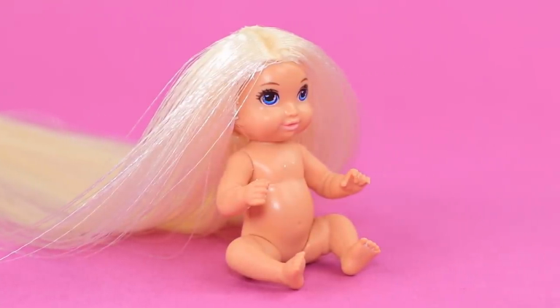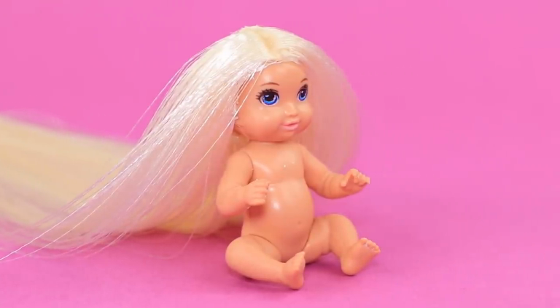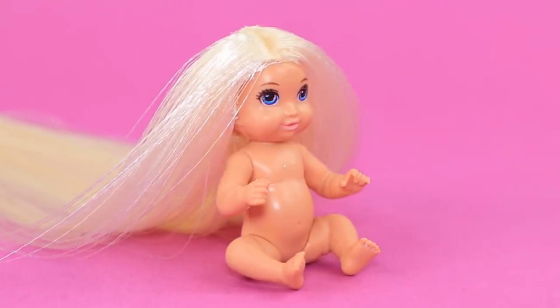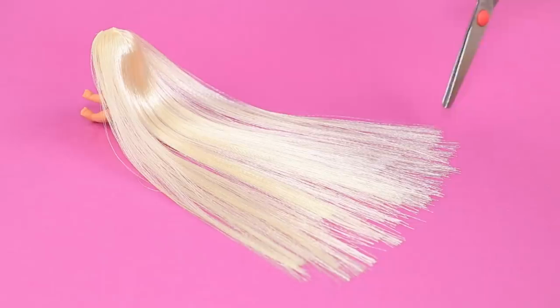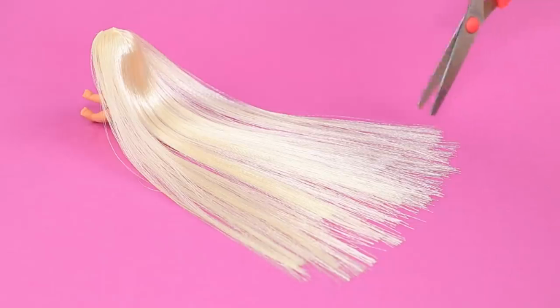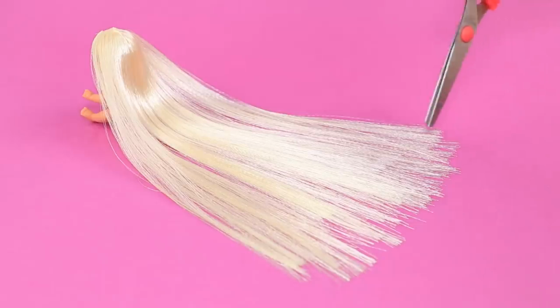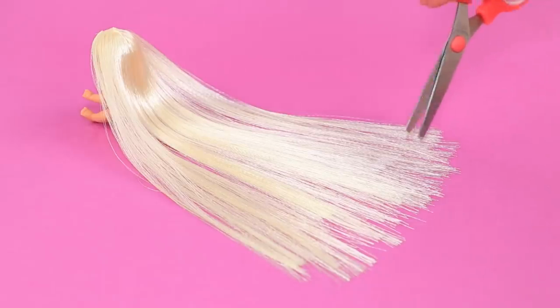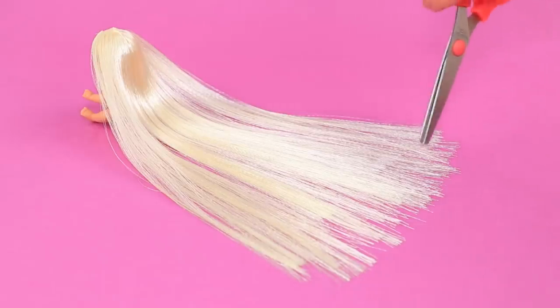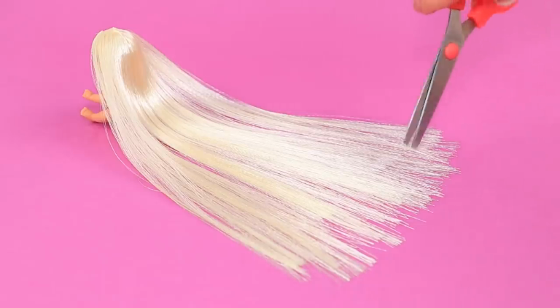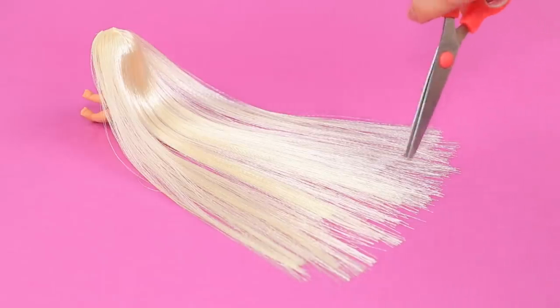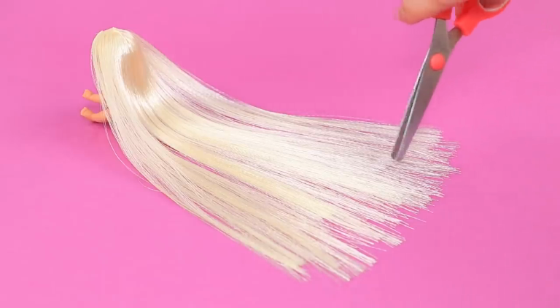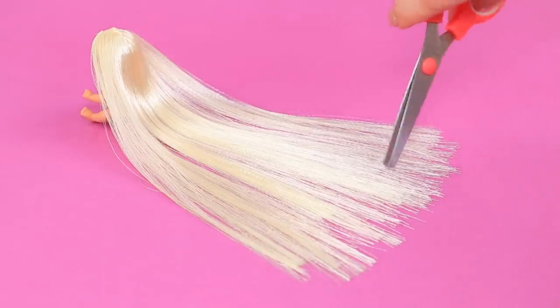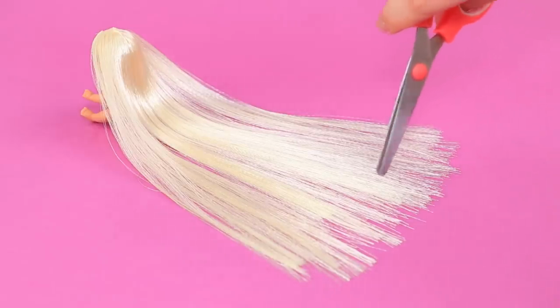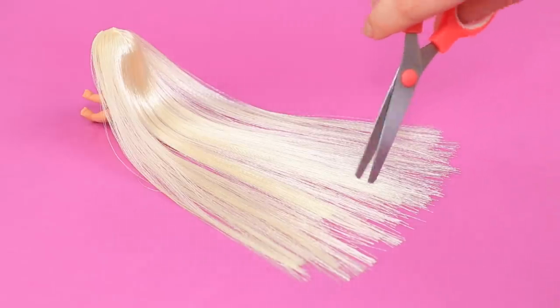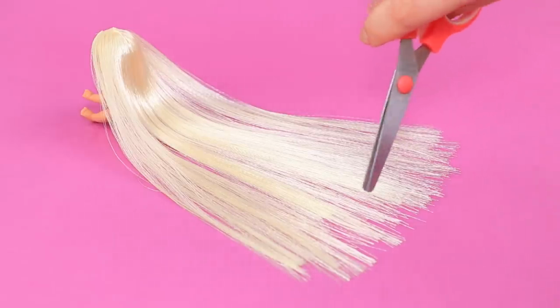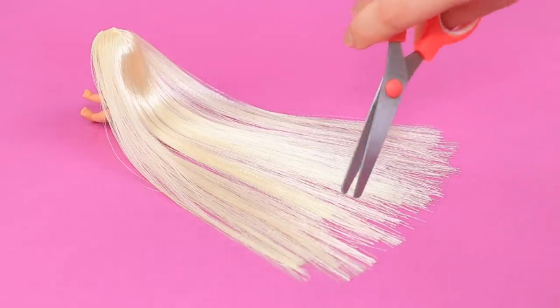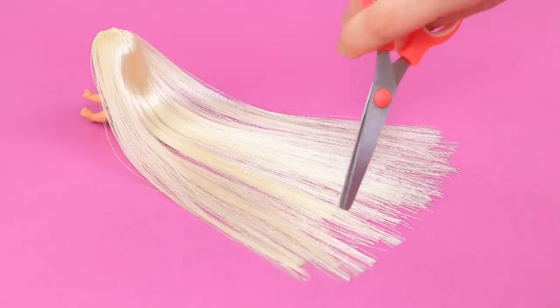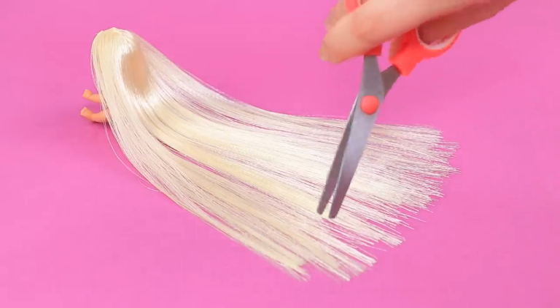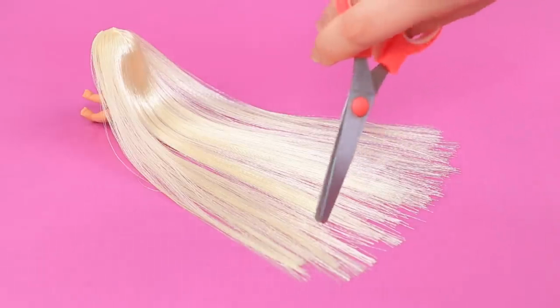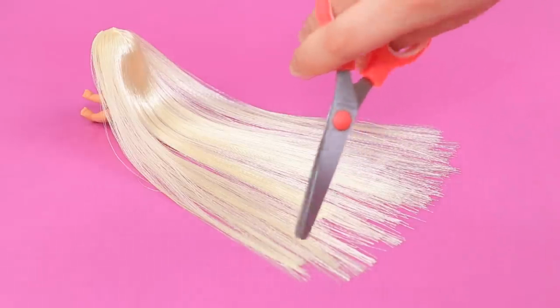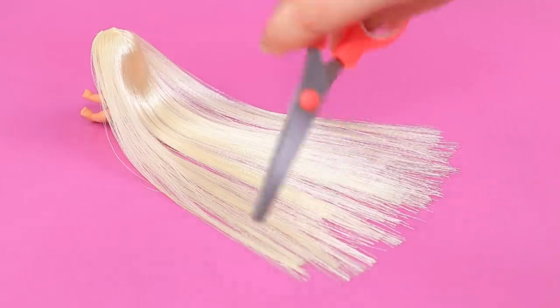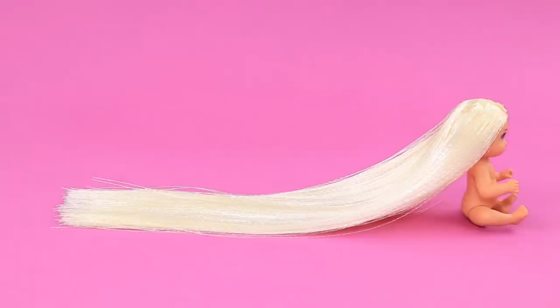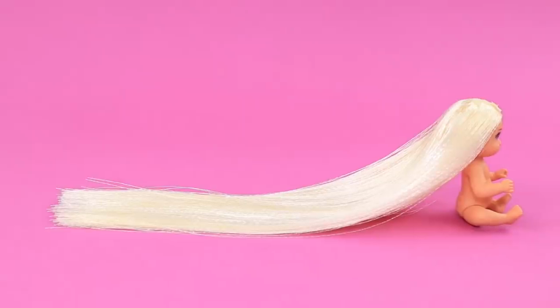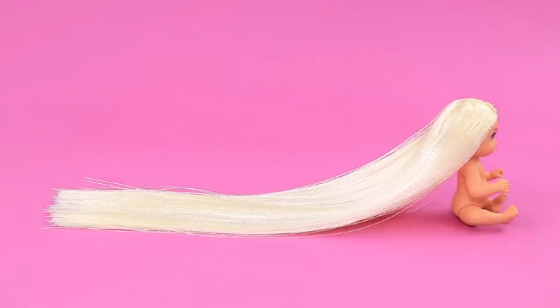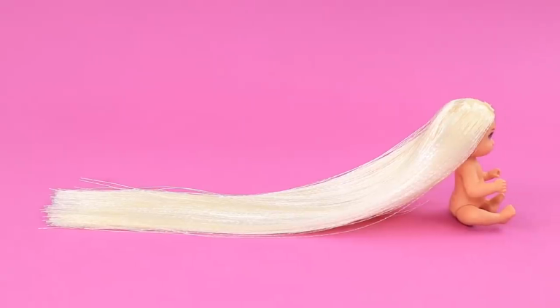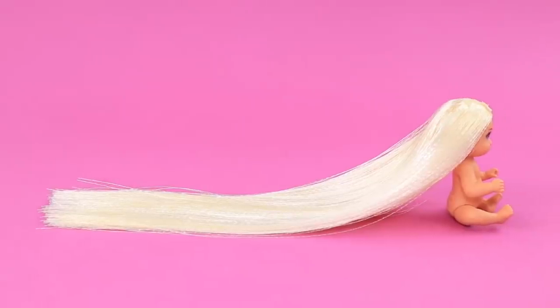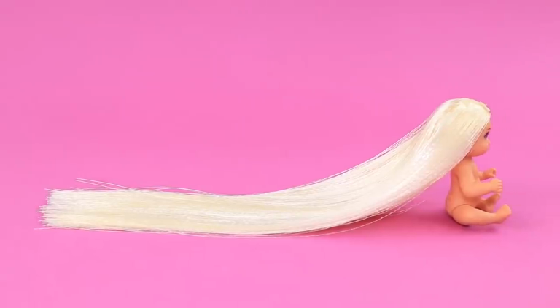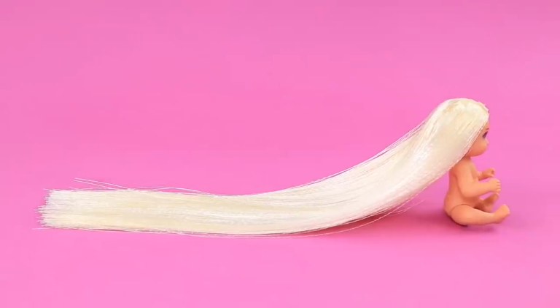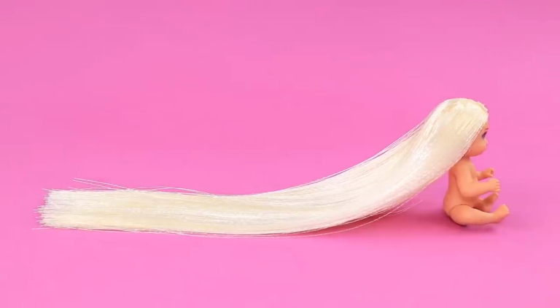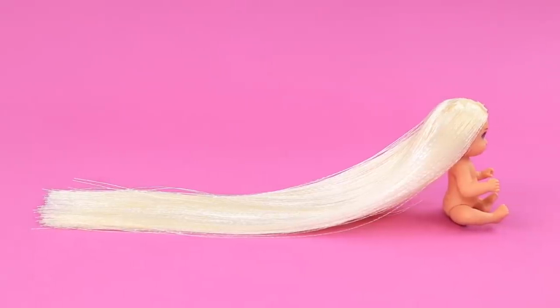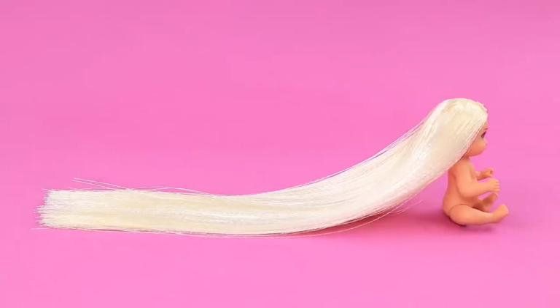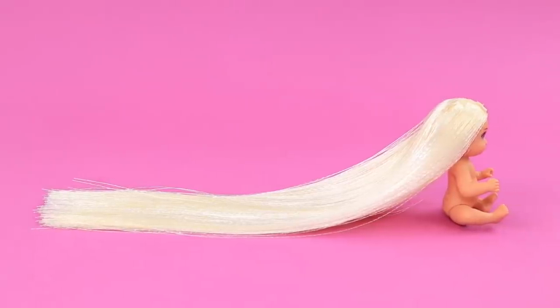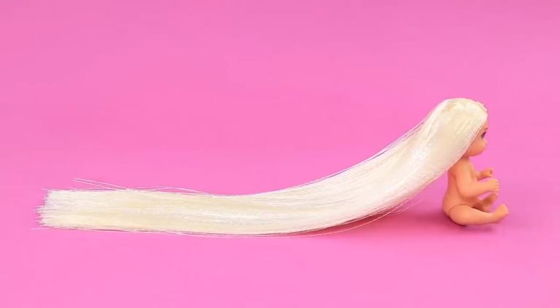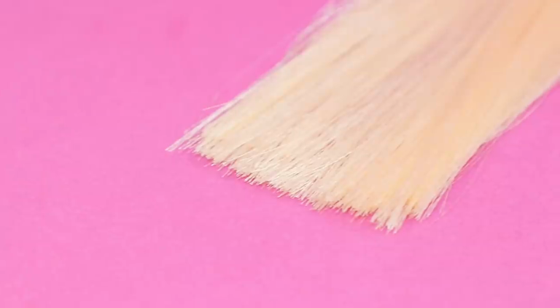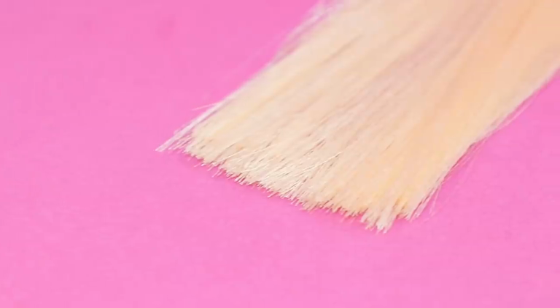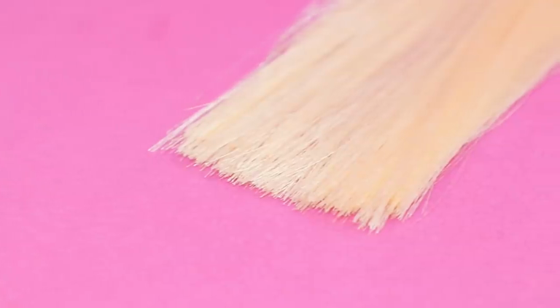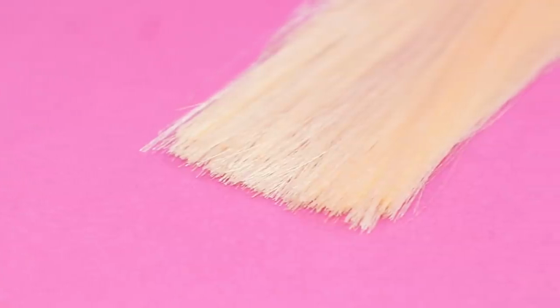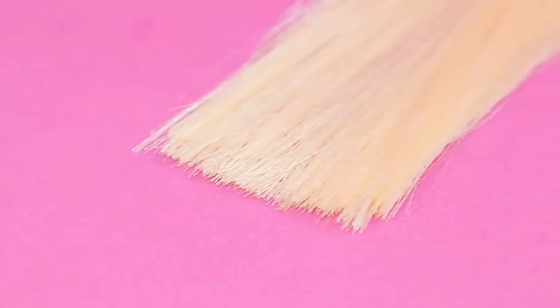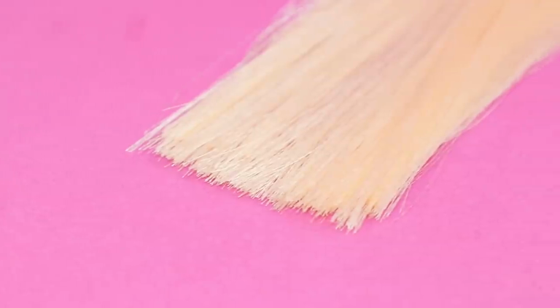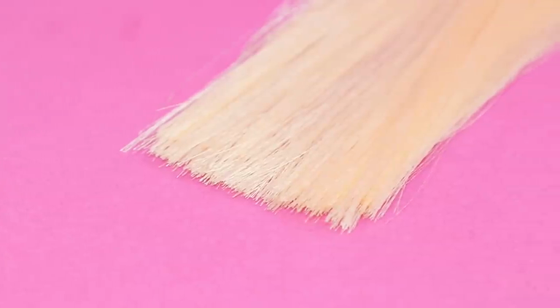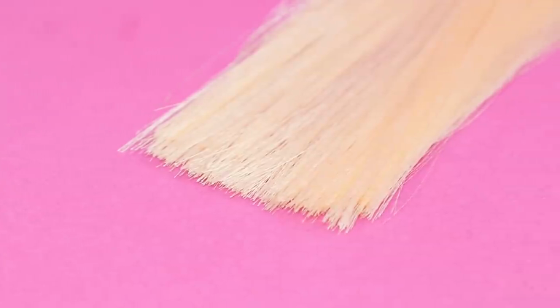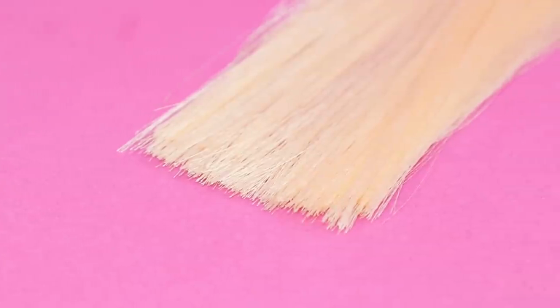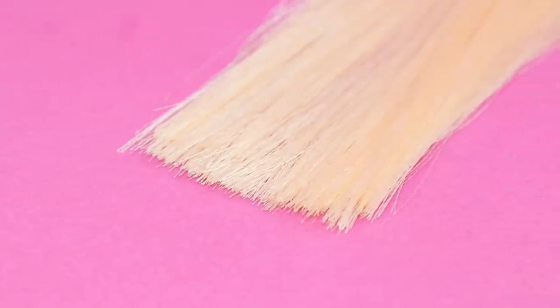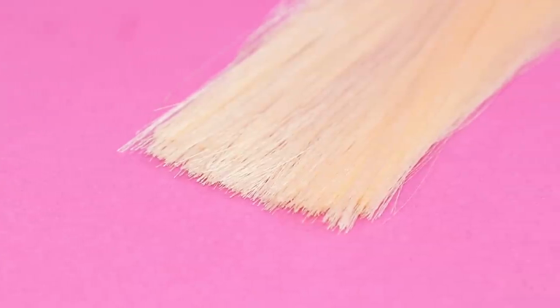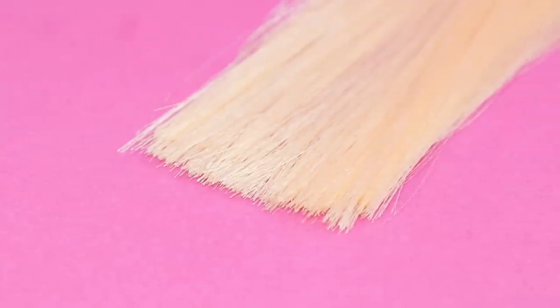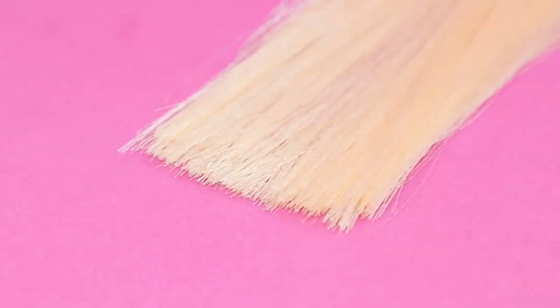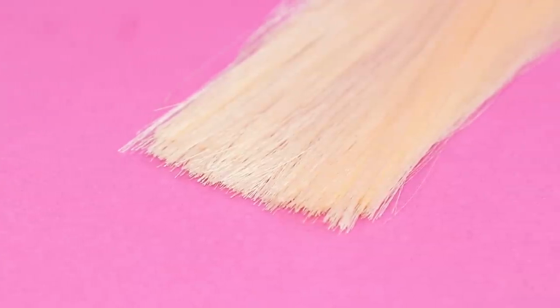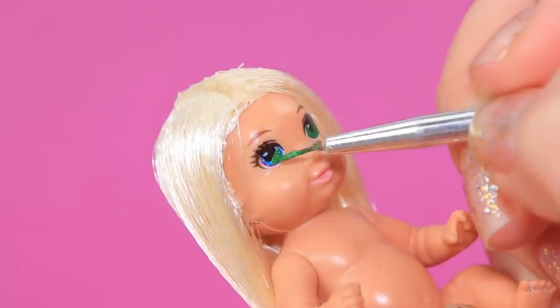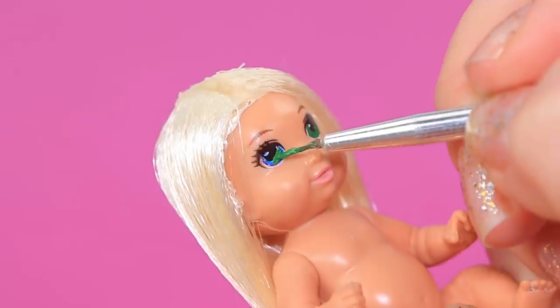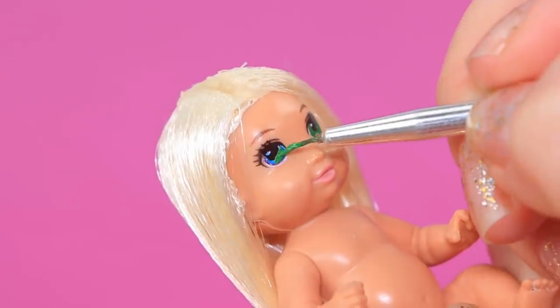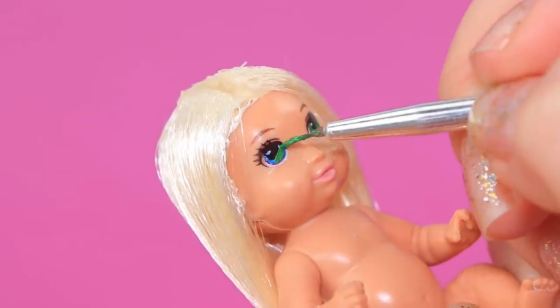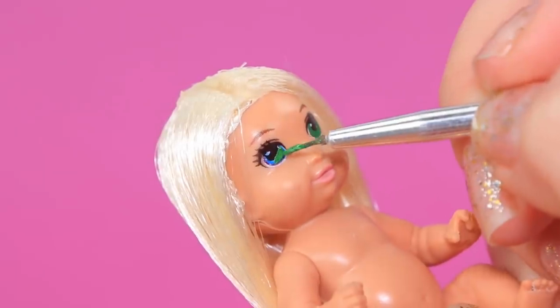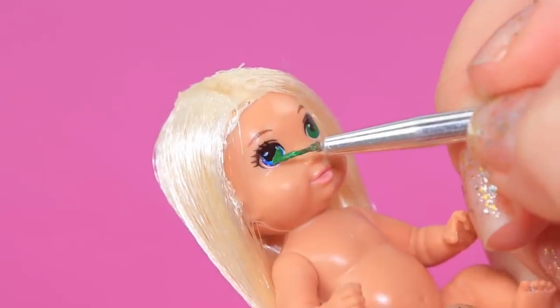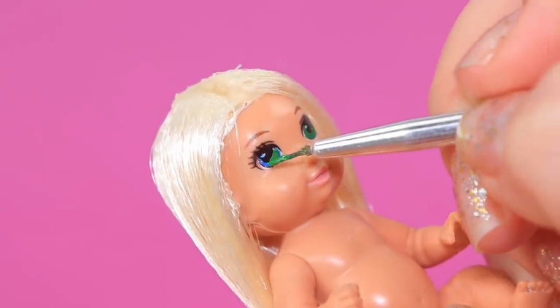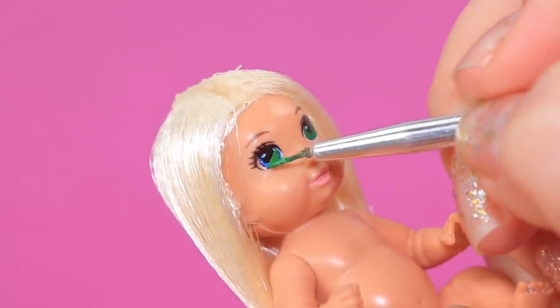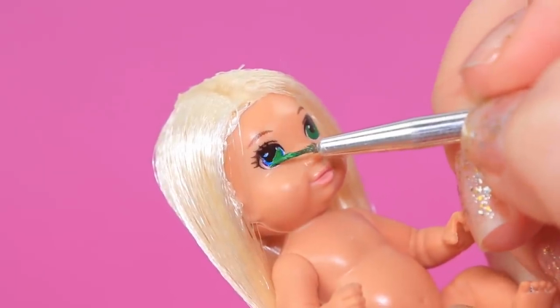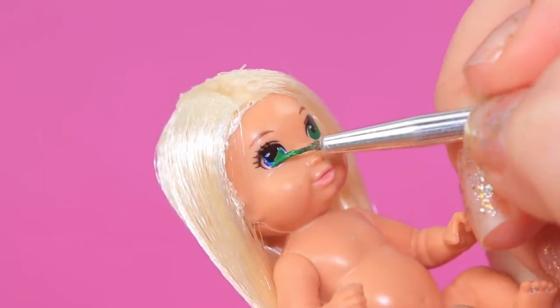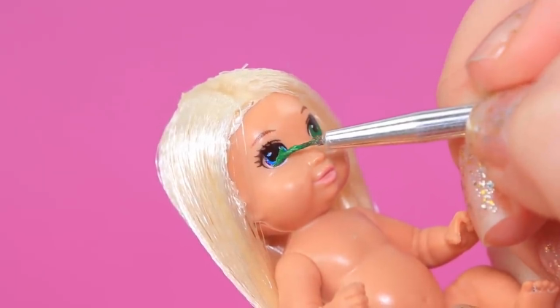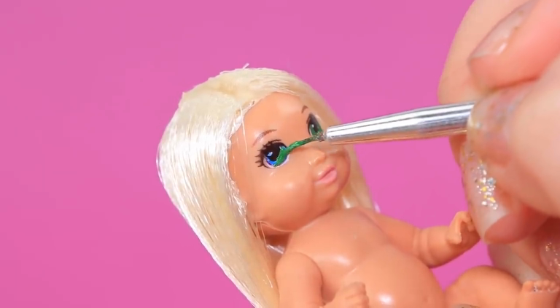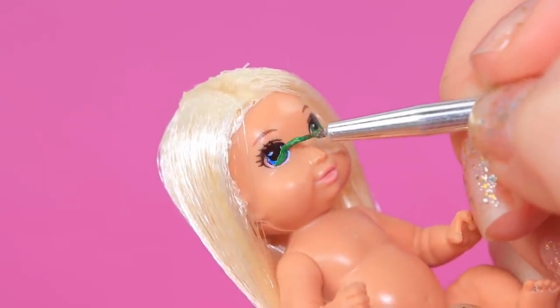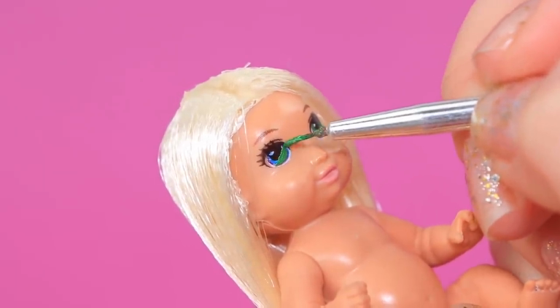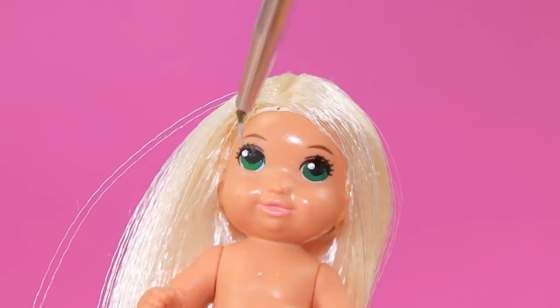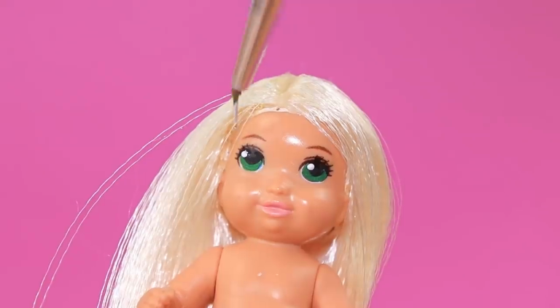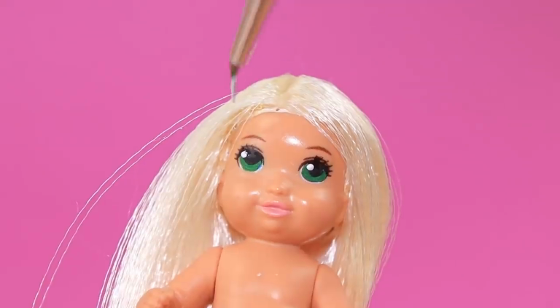We just need to trim the ends. Her long hair needs a lot of care! Her eyes look like emeralds!